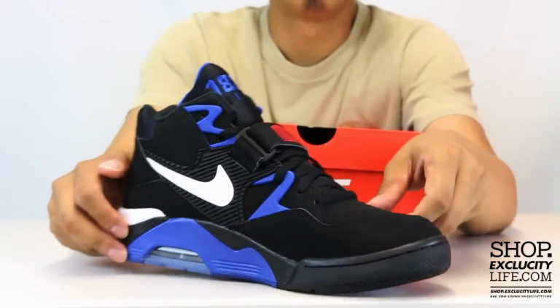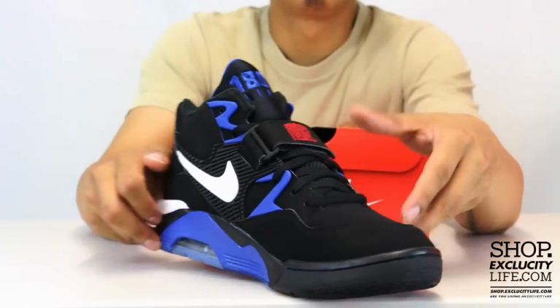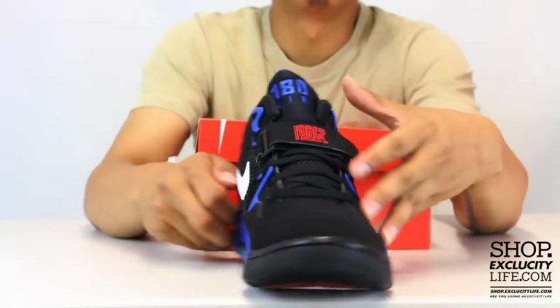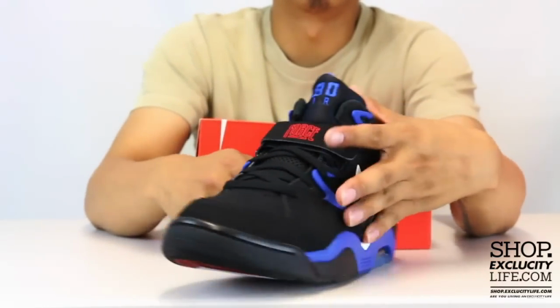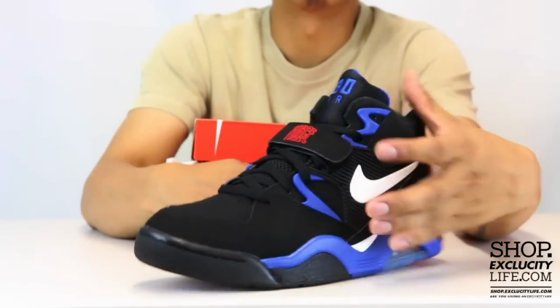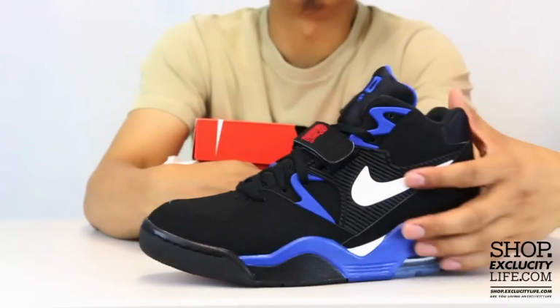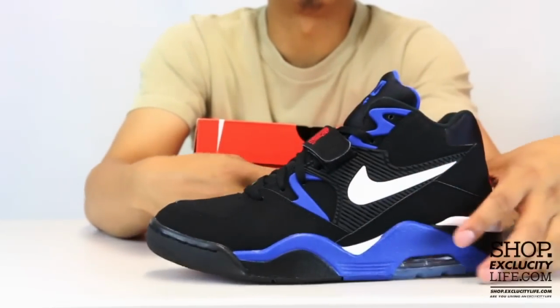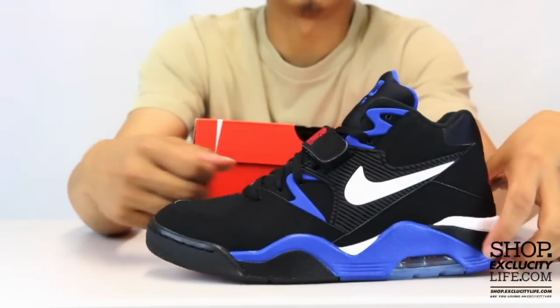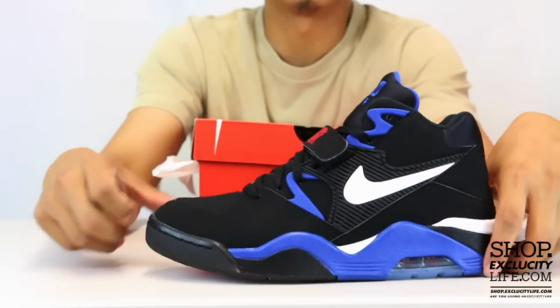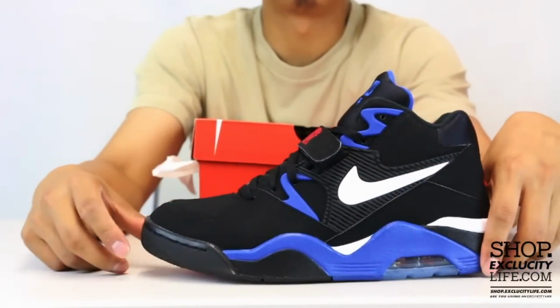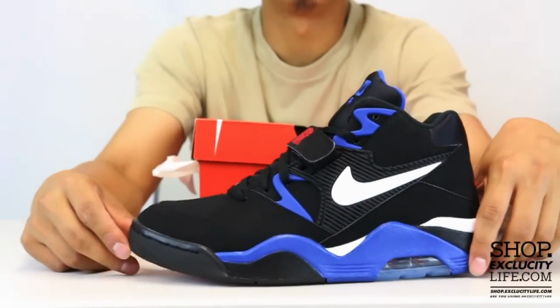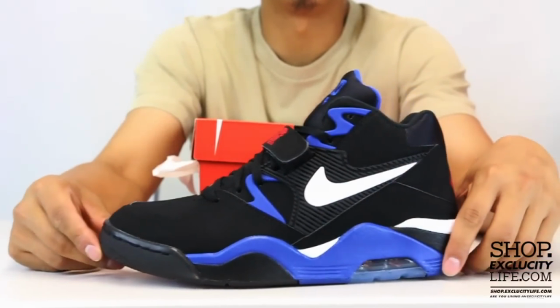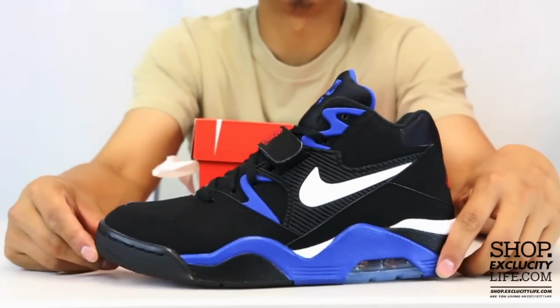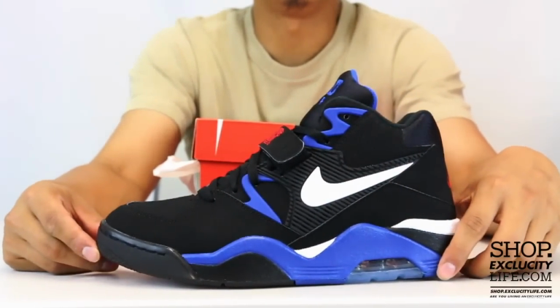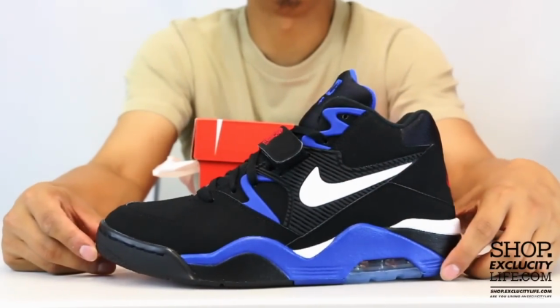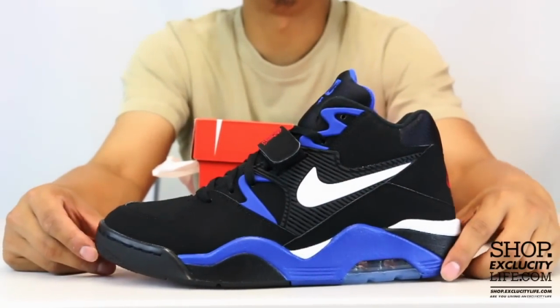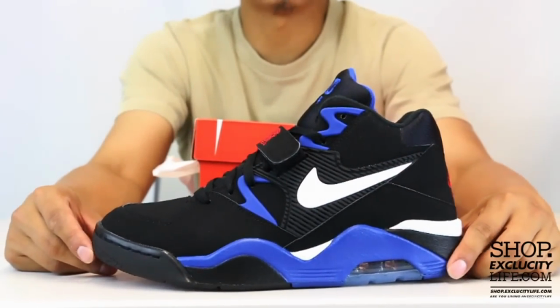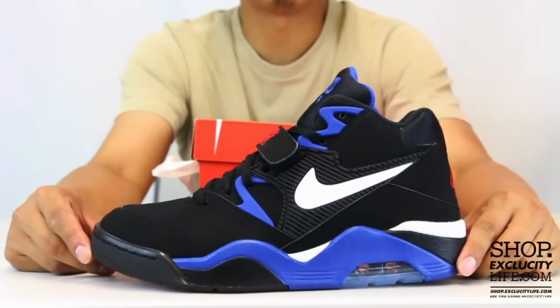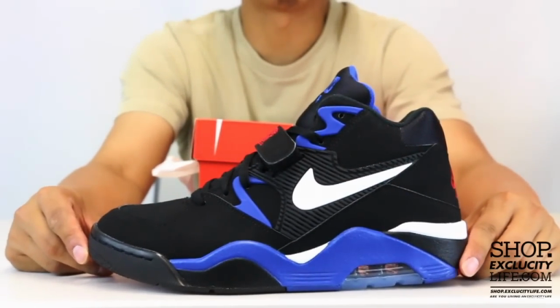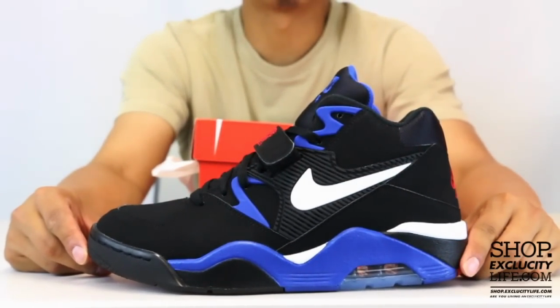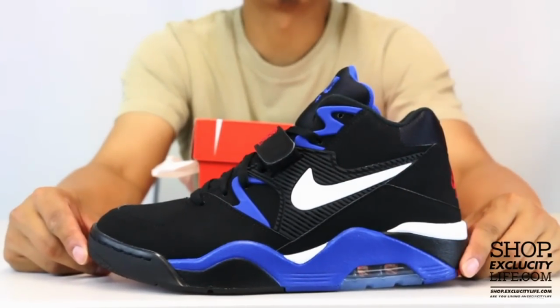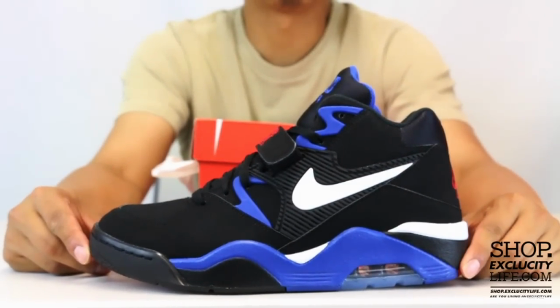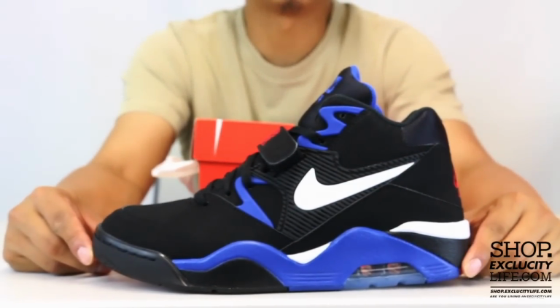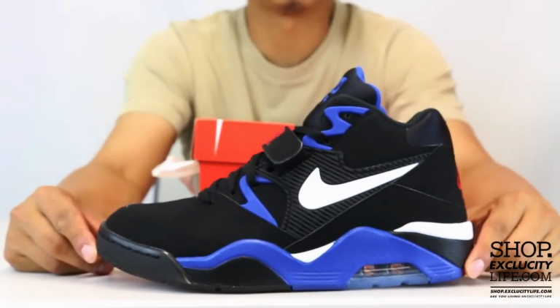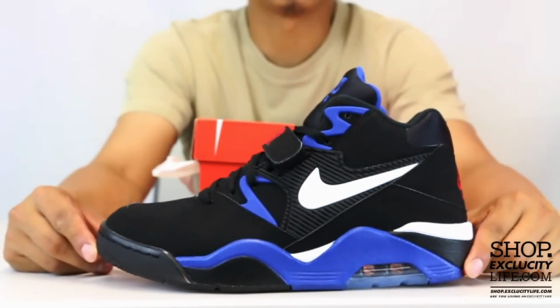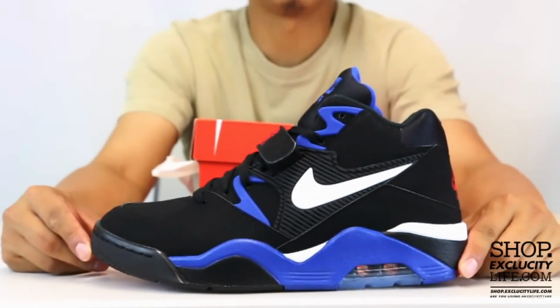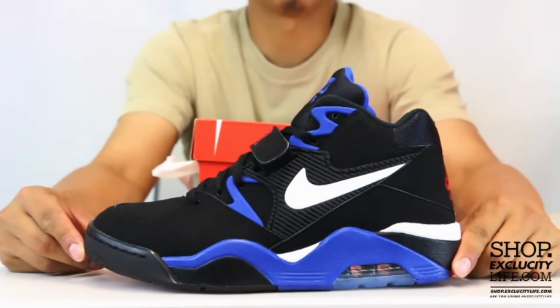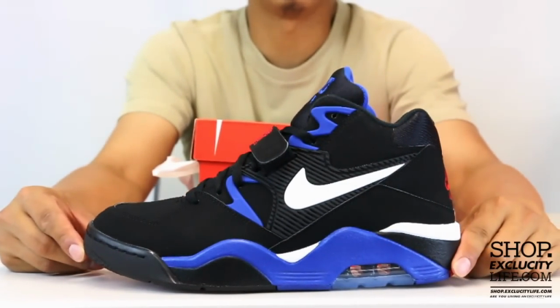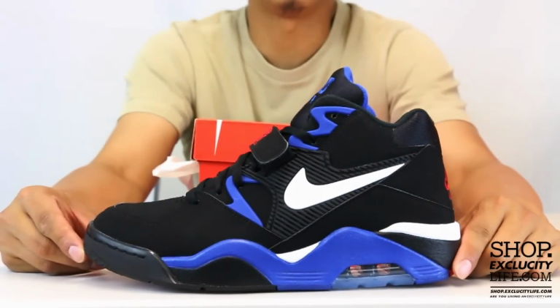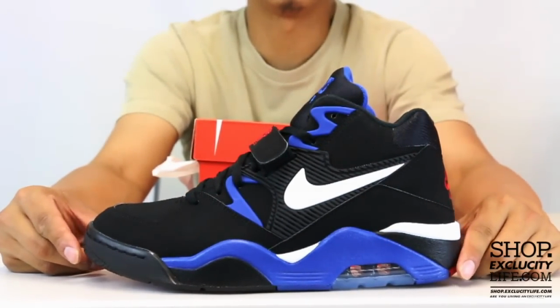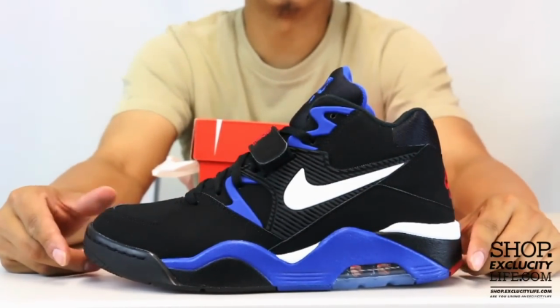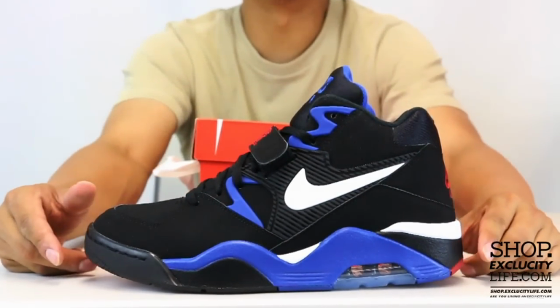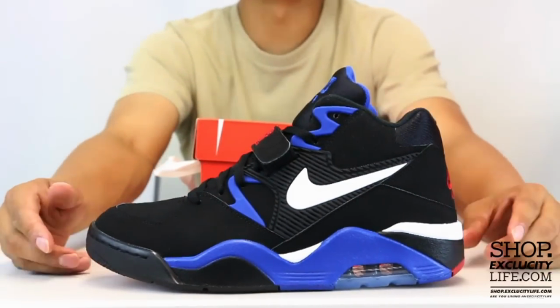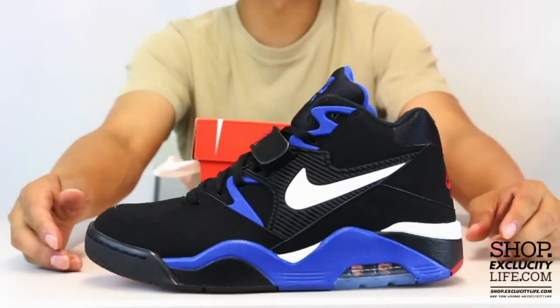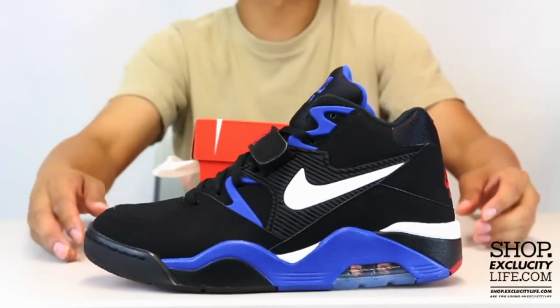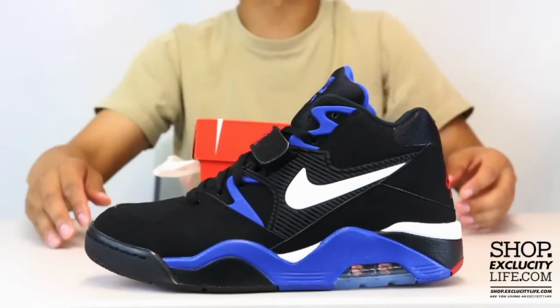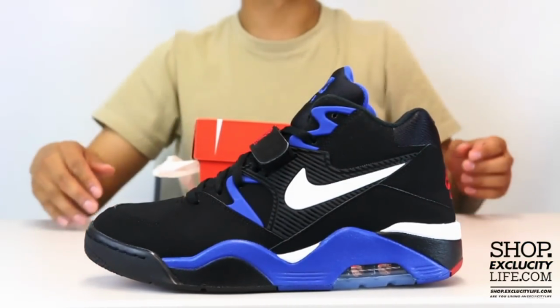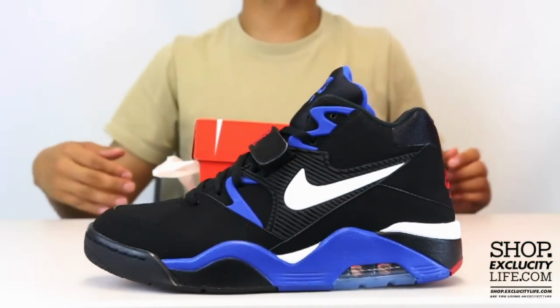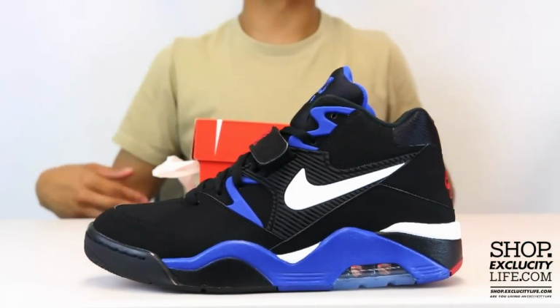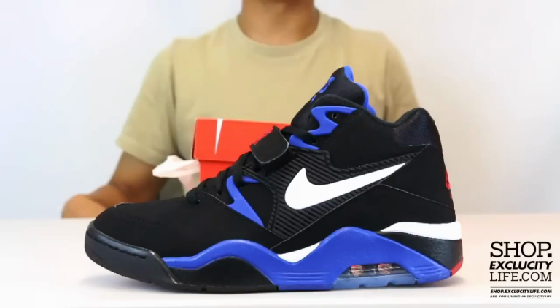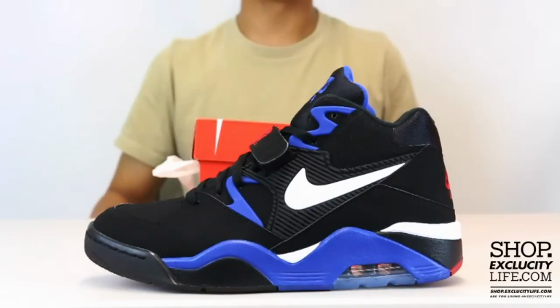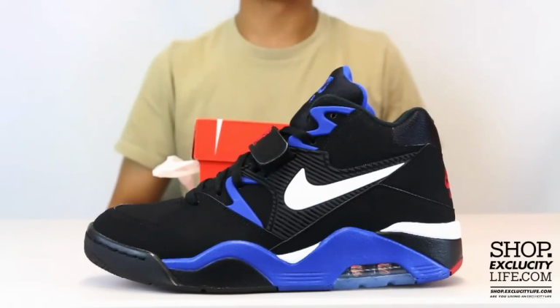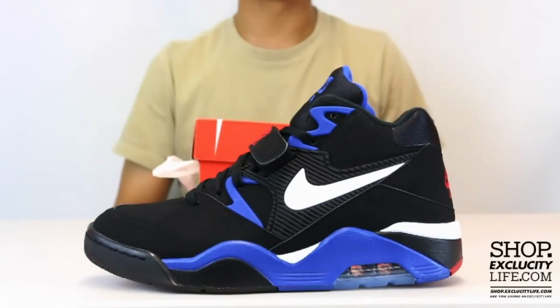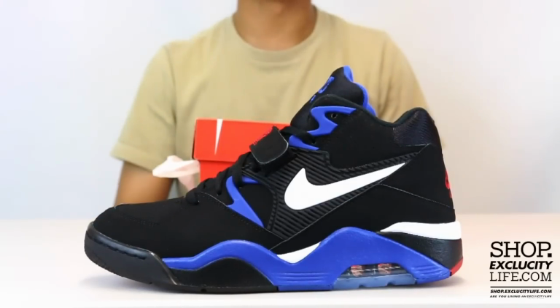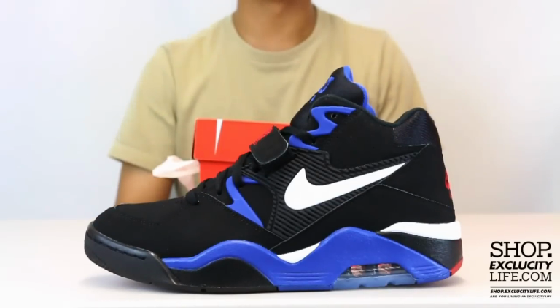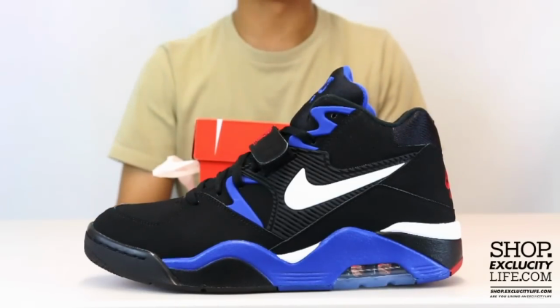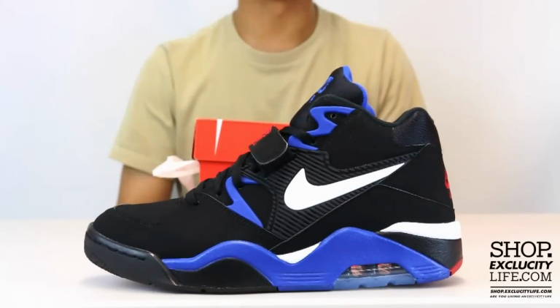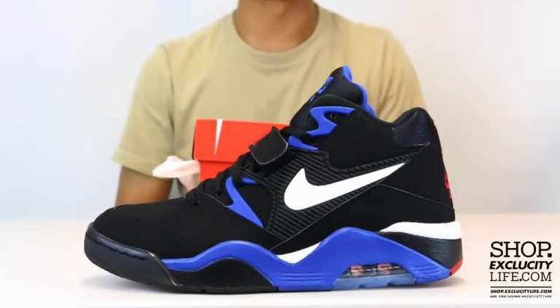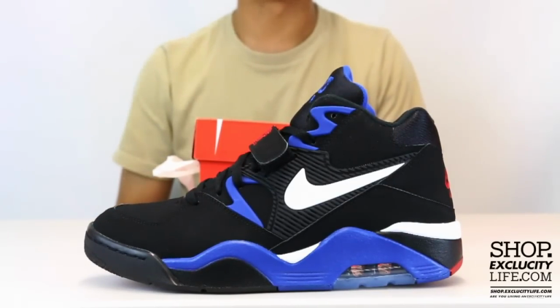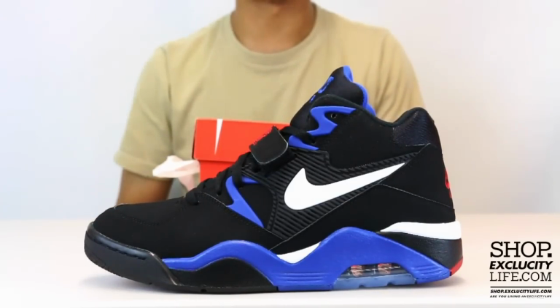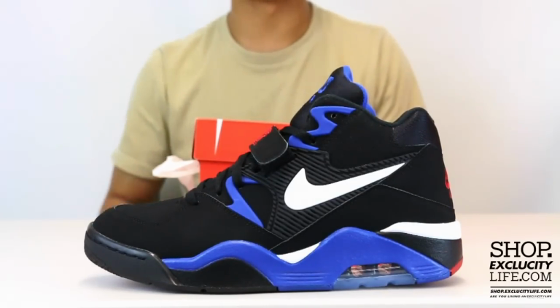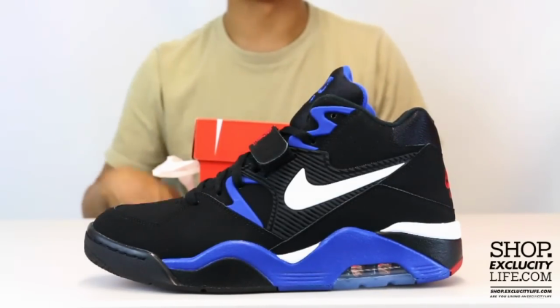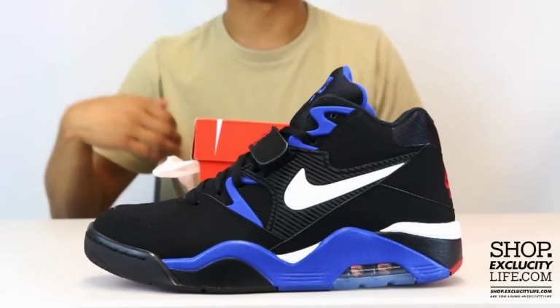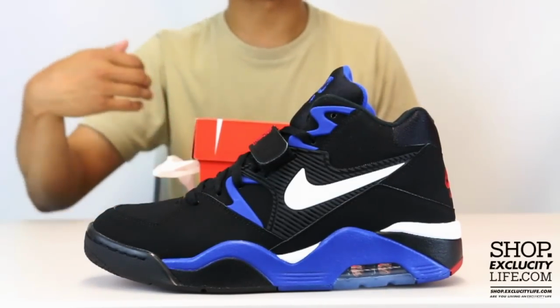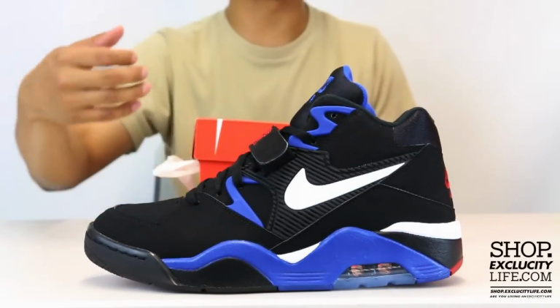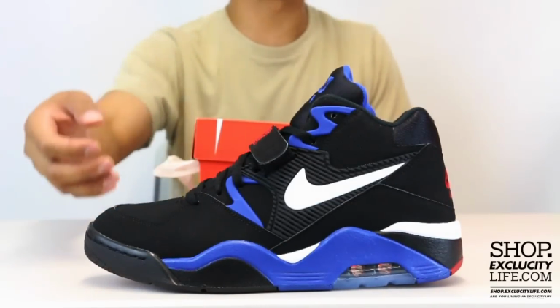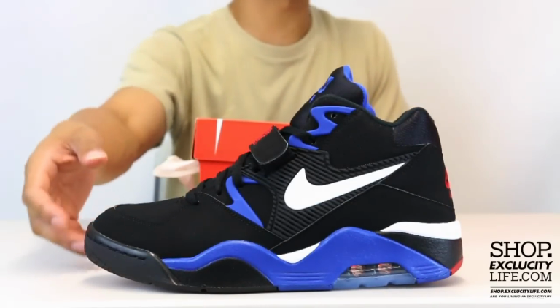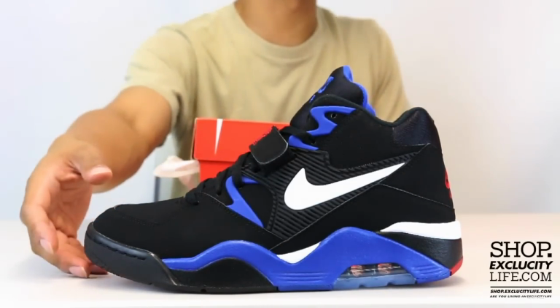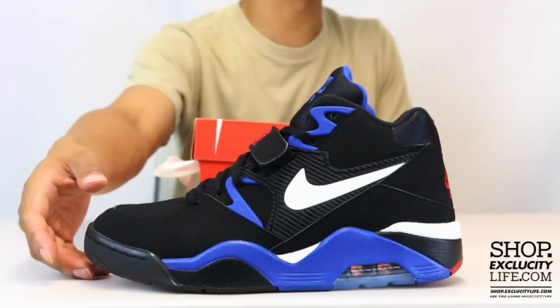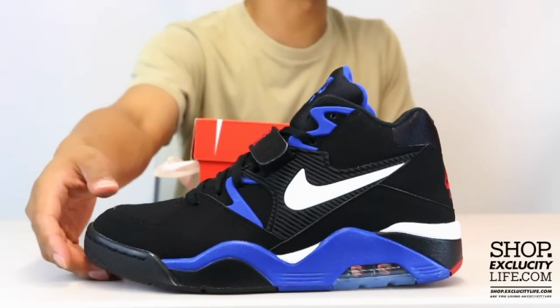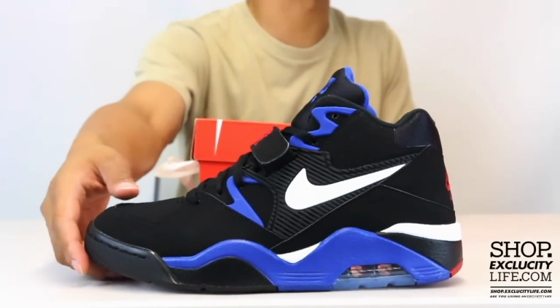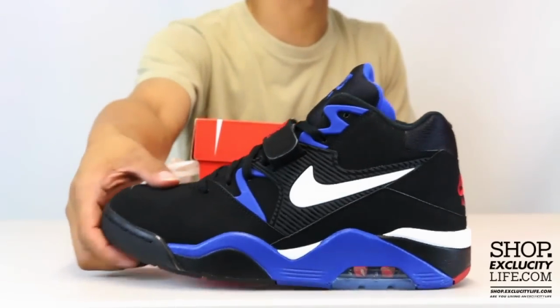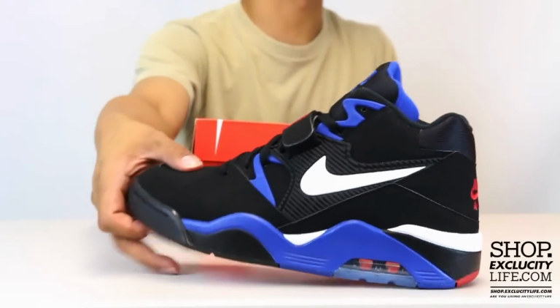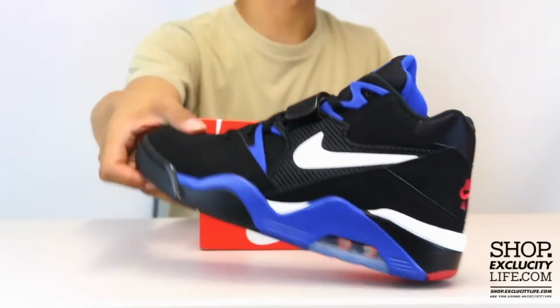For more information on how to purchase these shoes, and for more information on our locations in the Montreal and Toronto area, you can visit us at shop.exclucitylife.com.